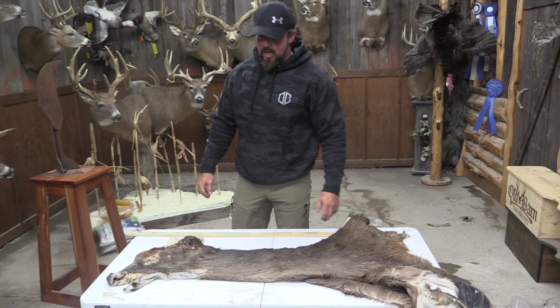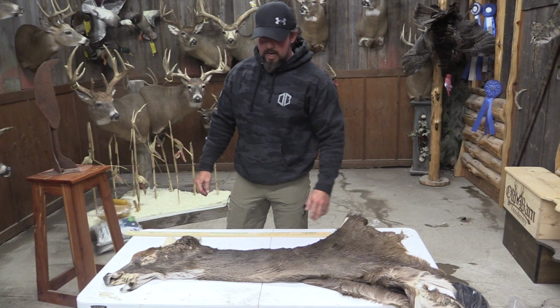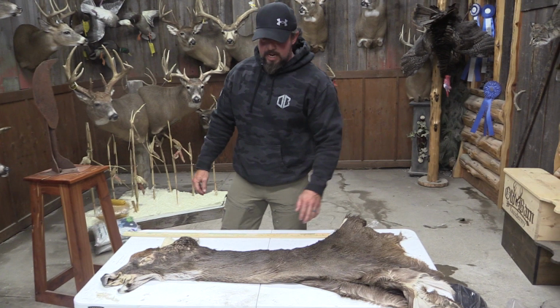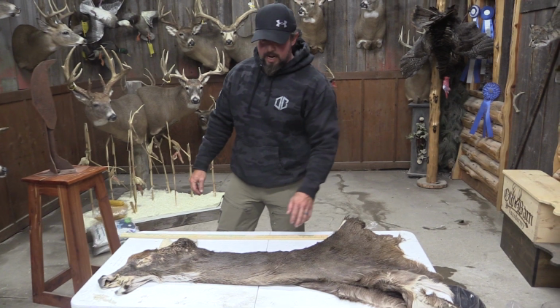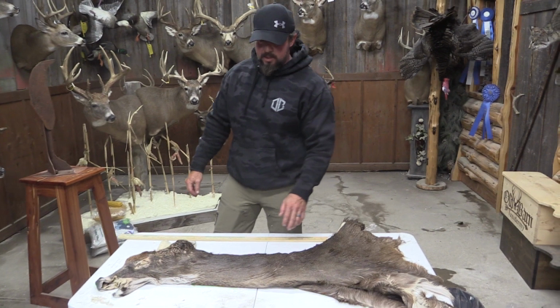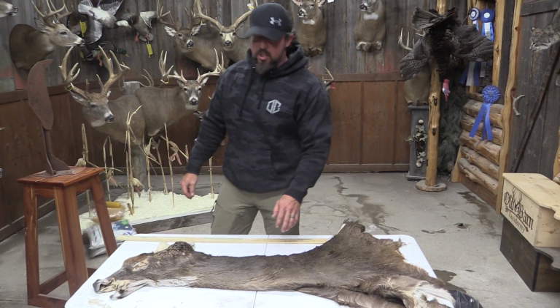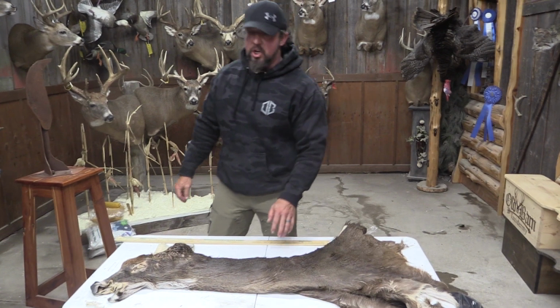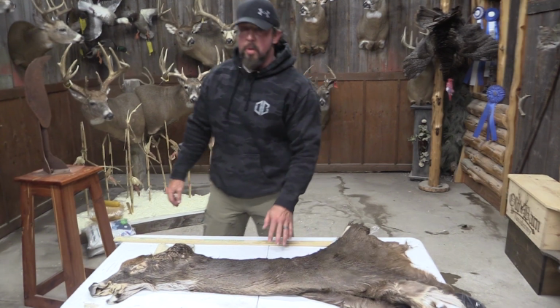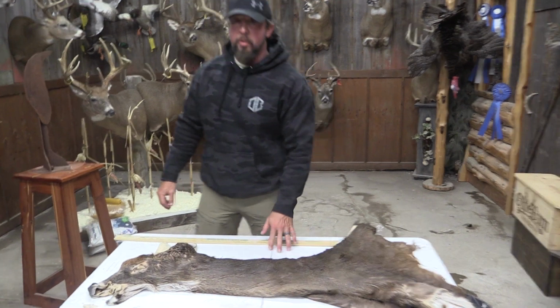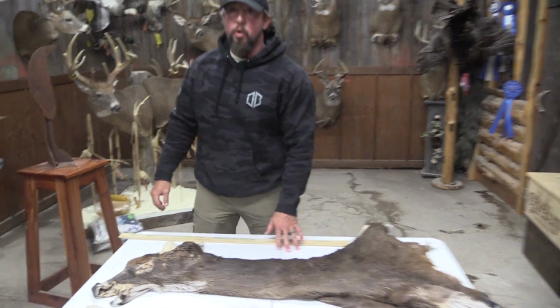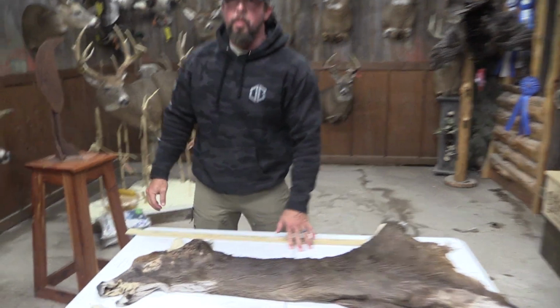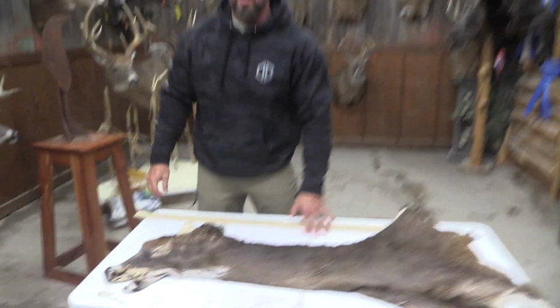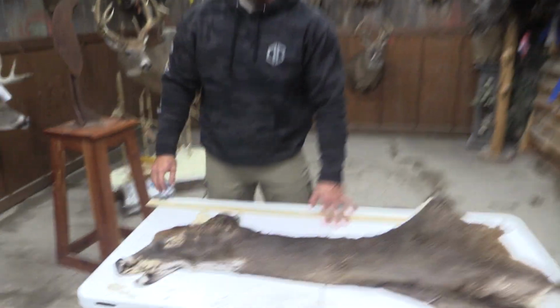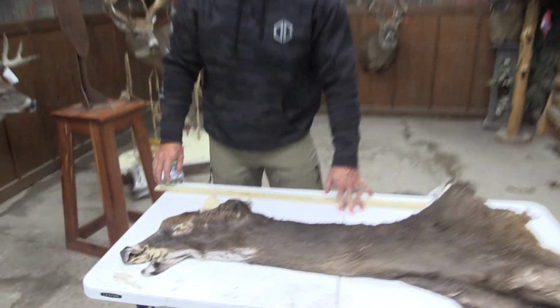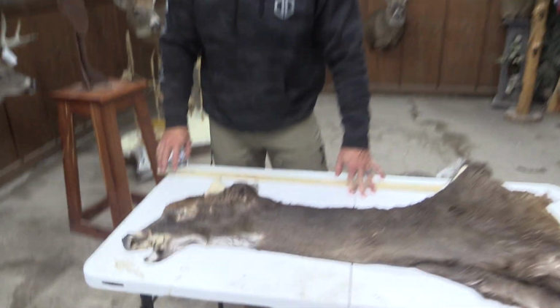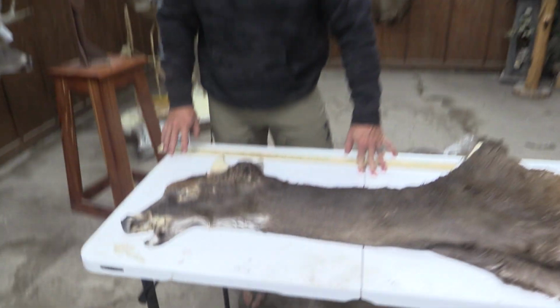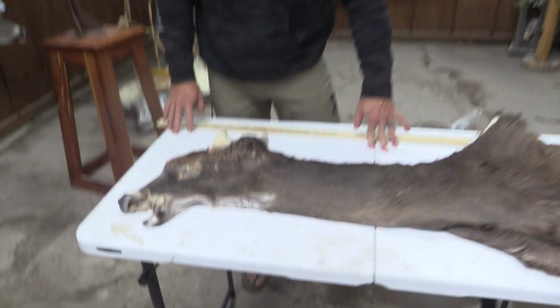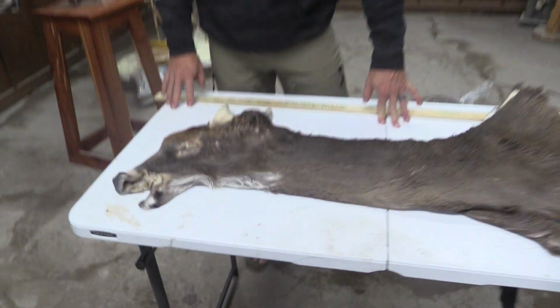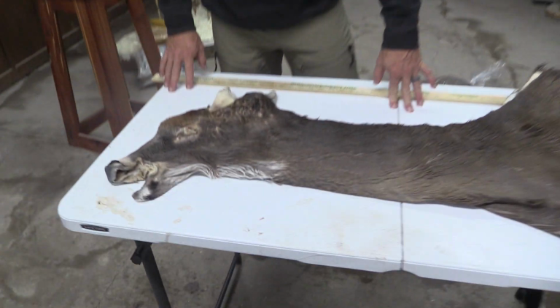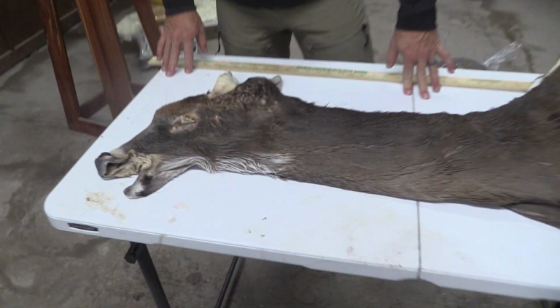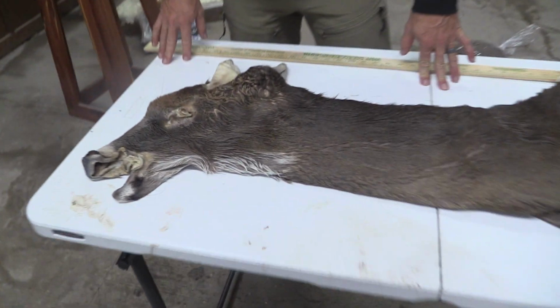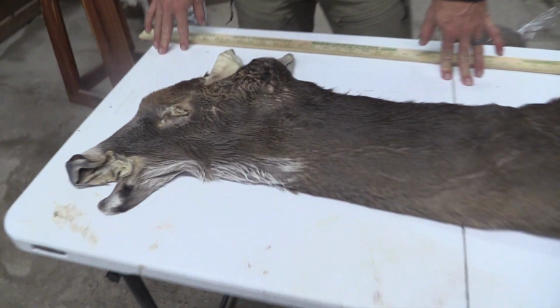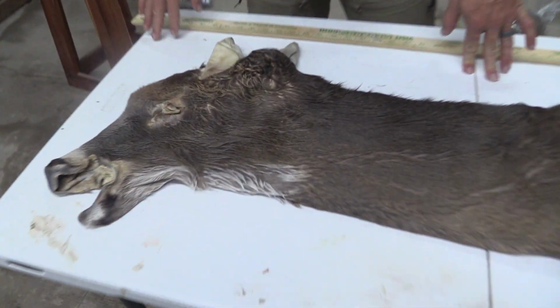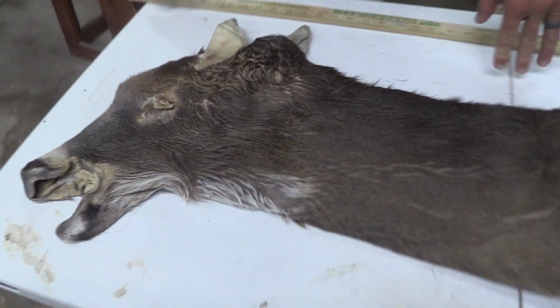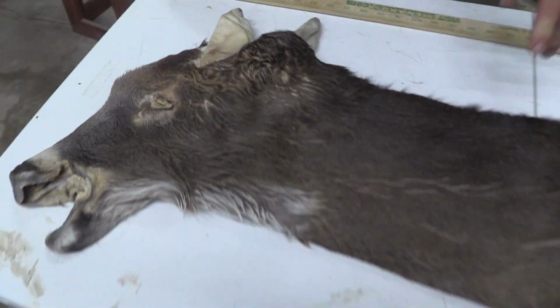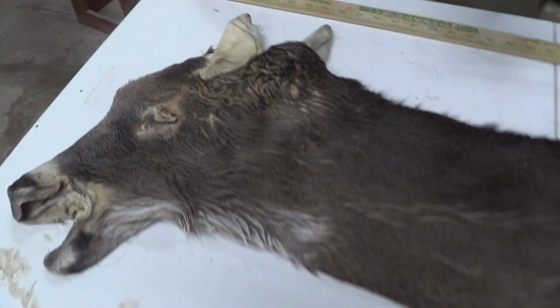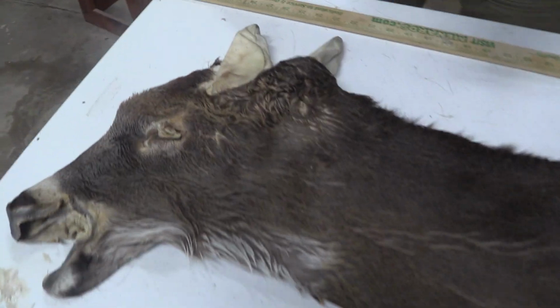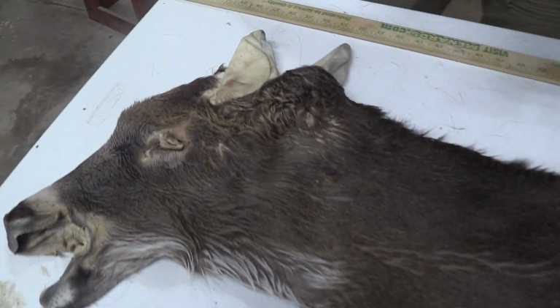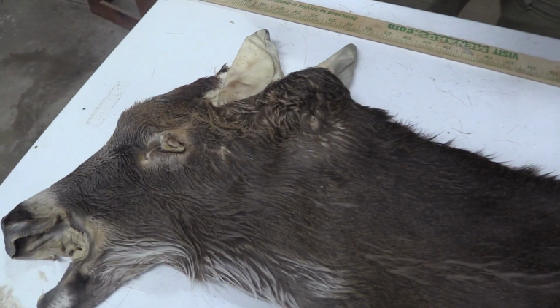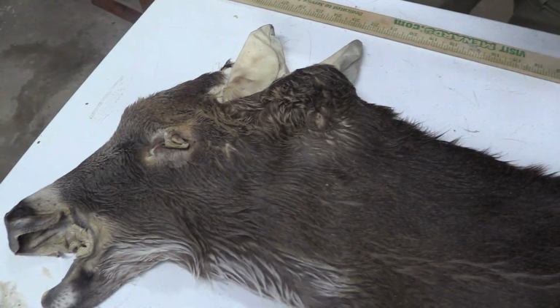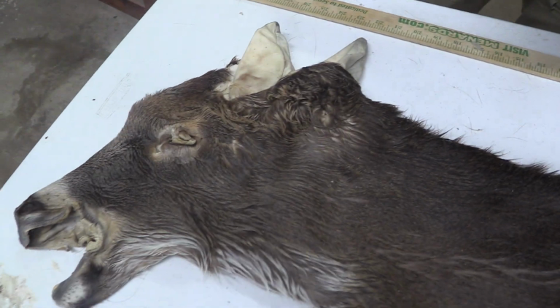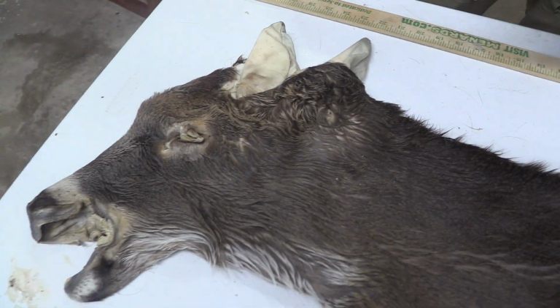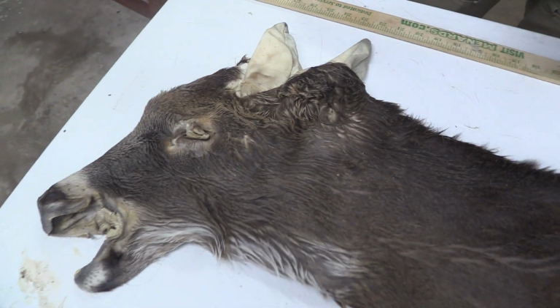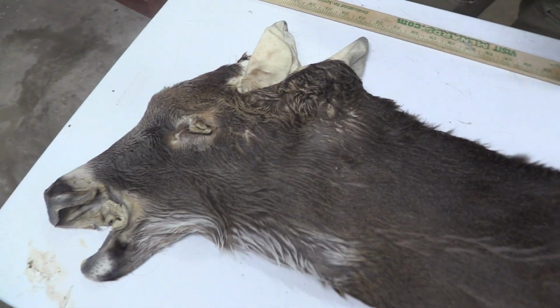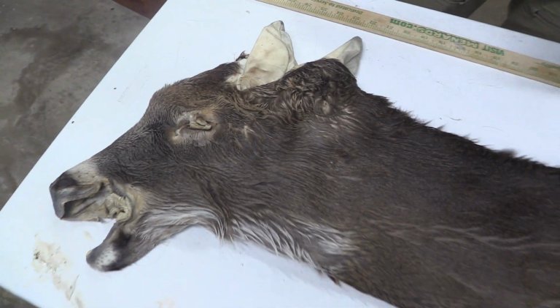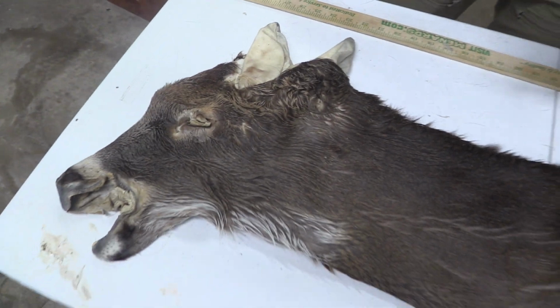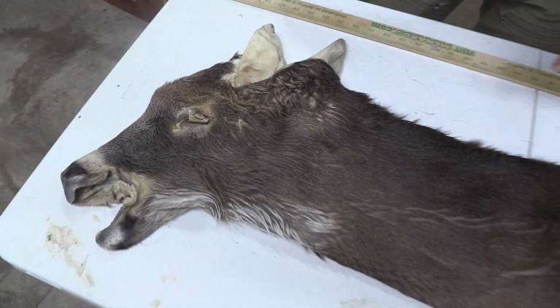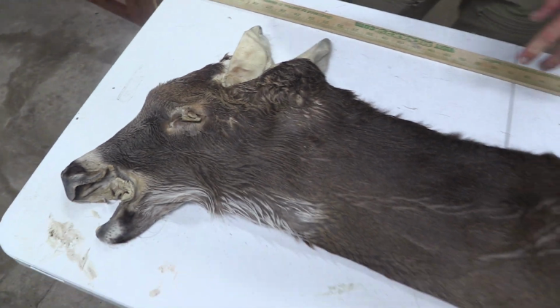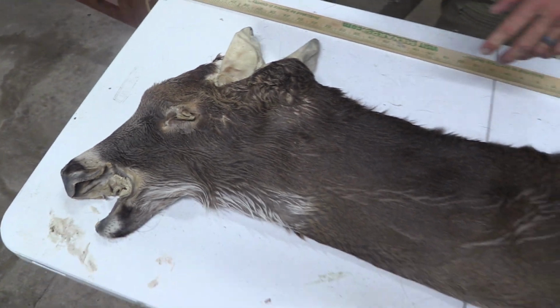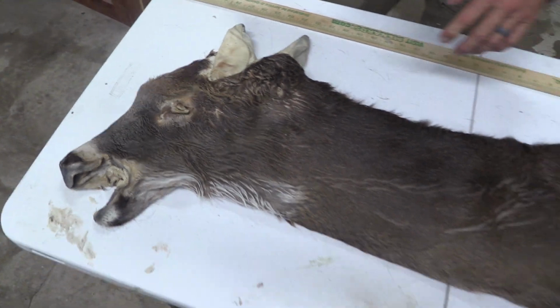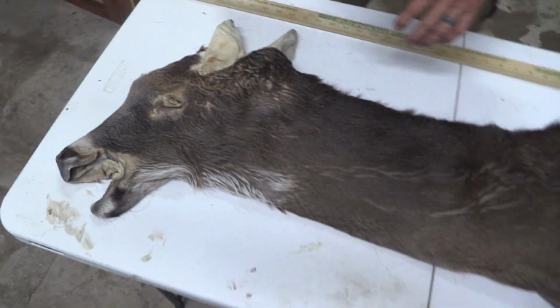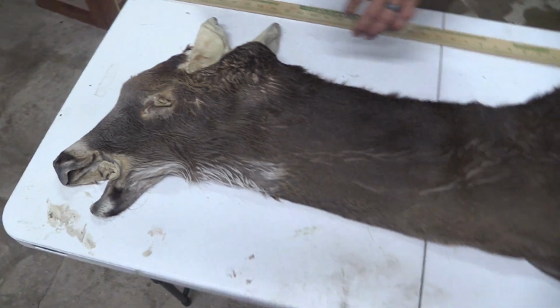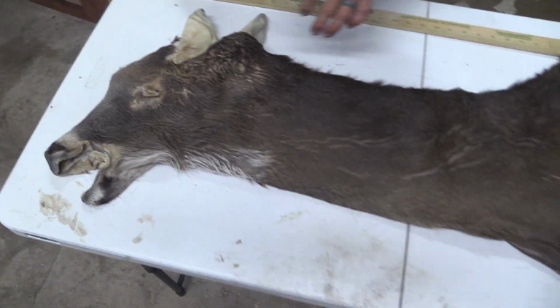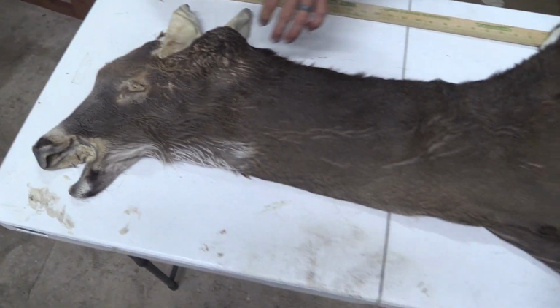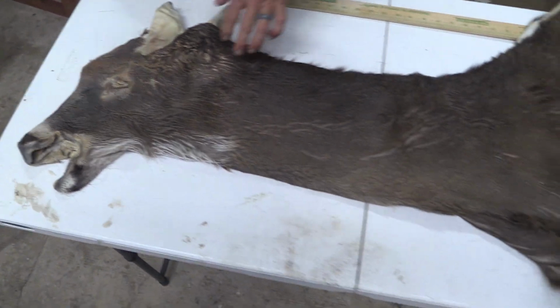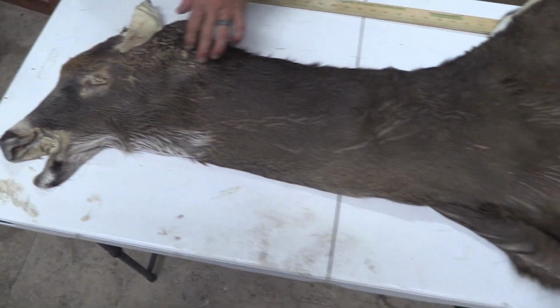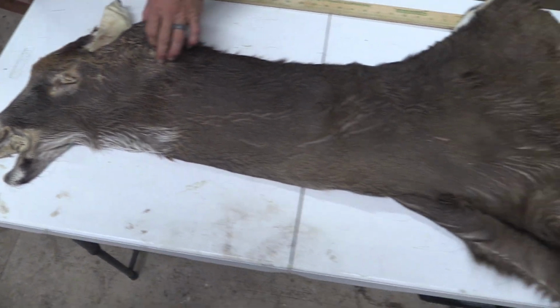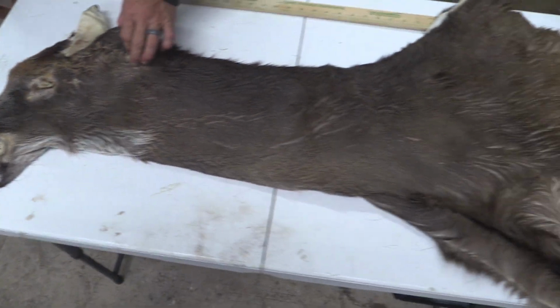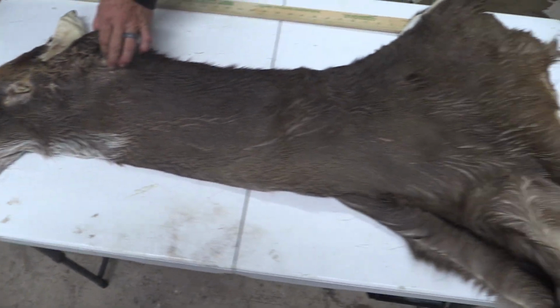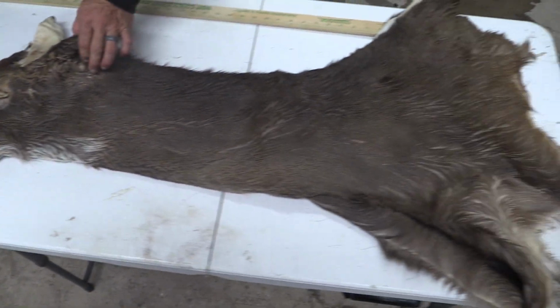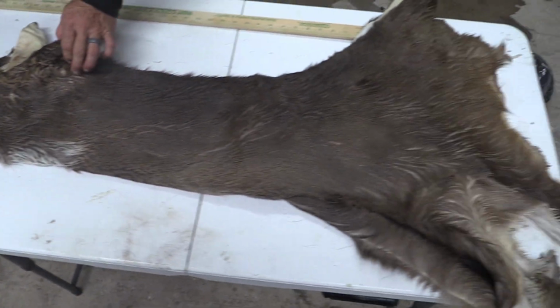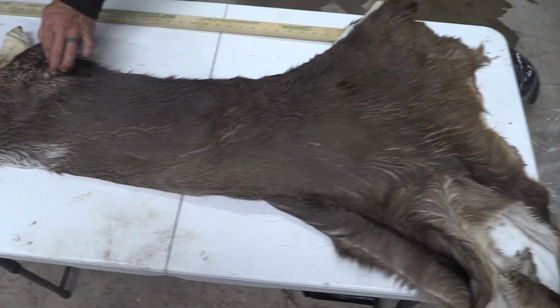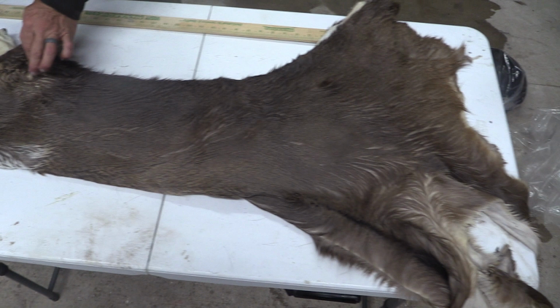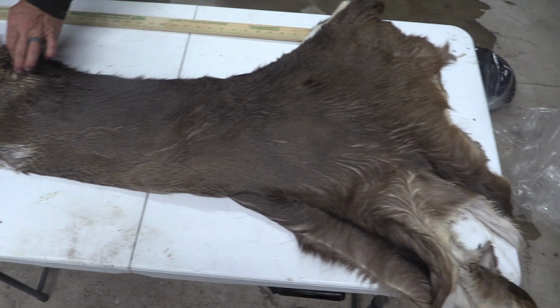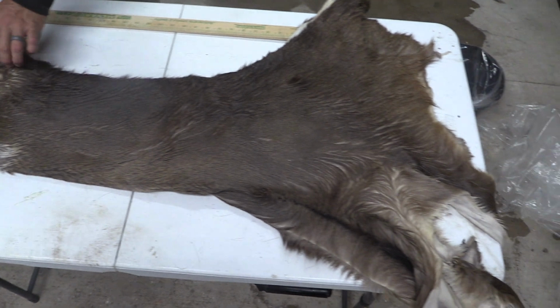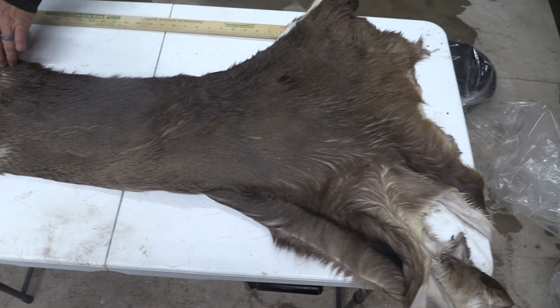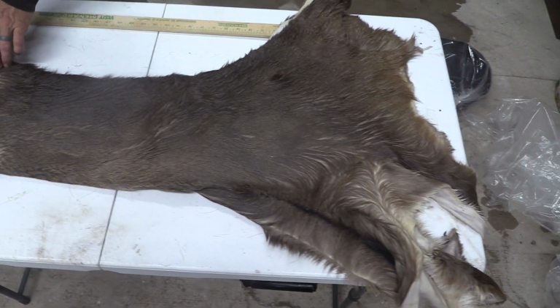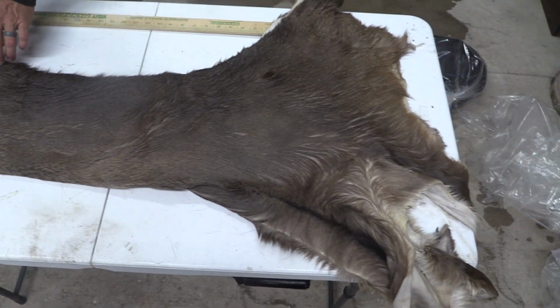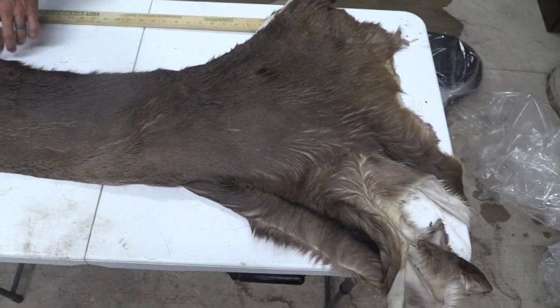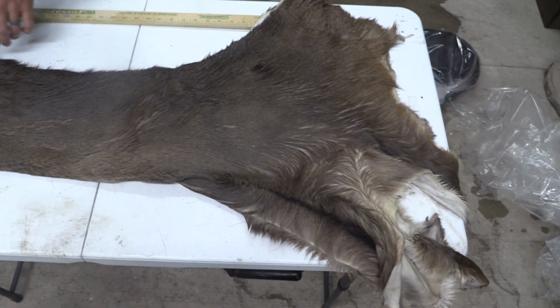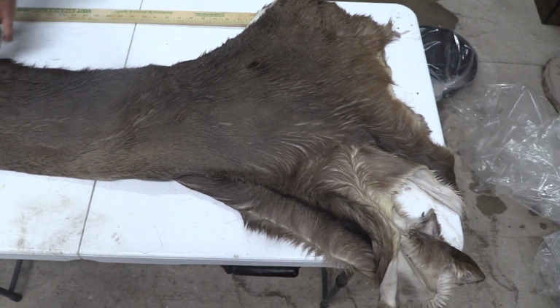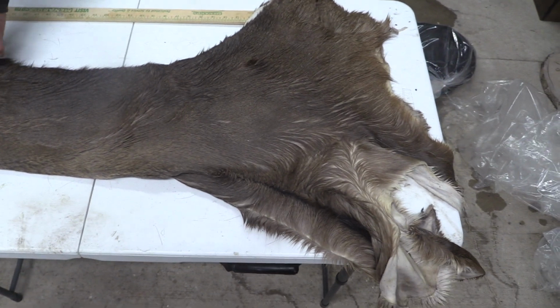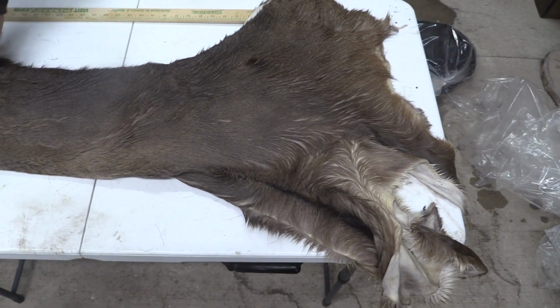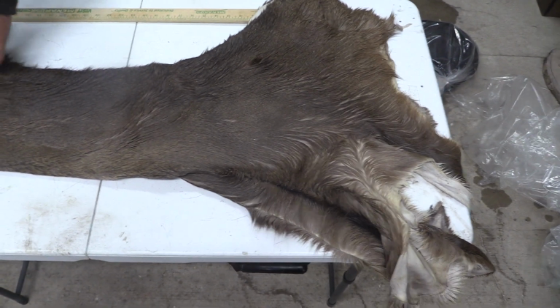Hey guys, this is John with Old Barn Taxidermy. This is tag number 2845. This cape is going to measure seven and a half by 20.